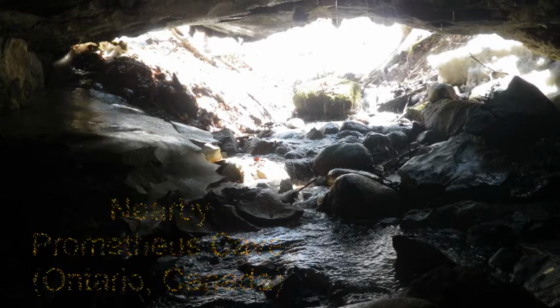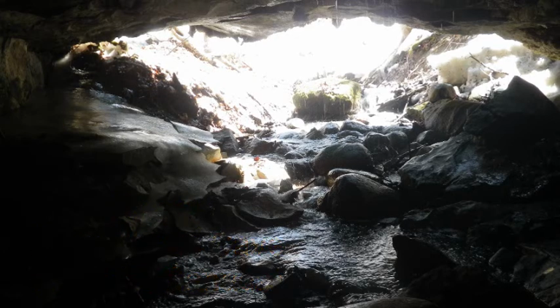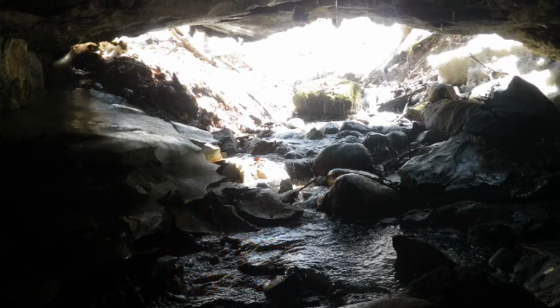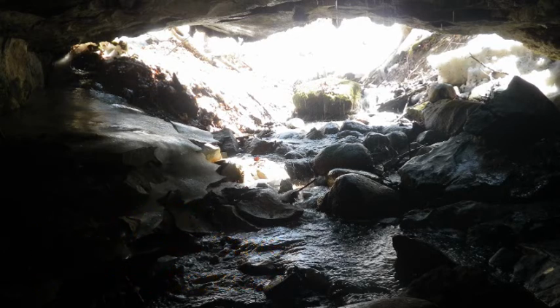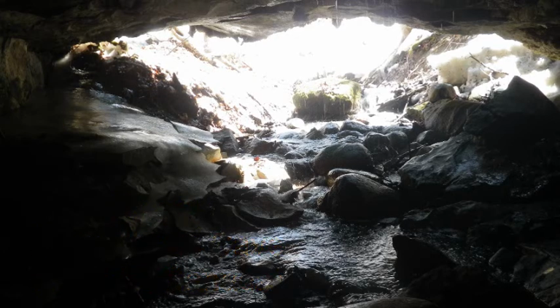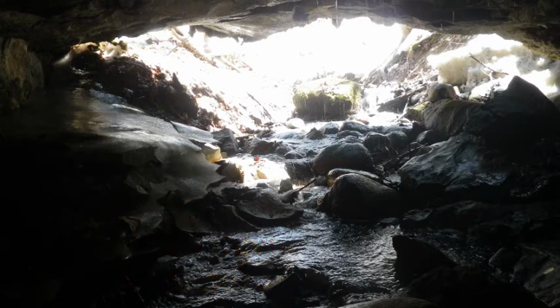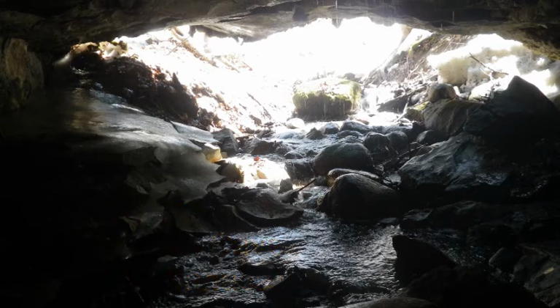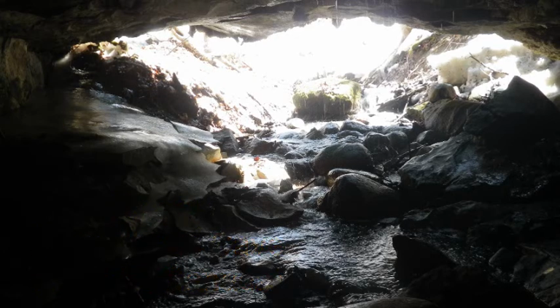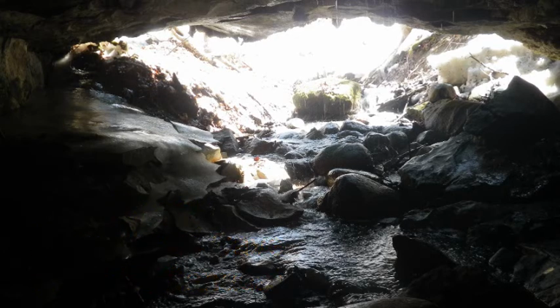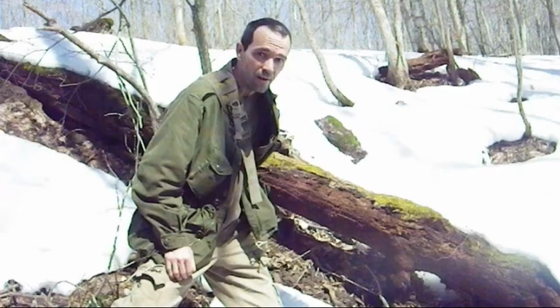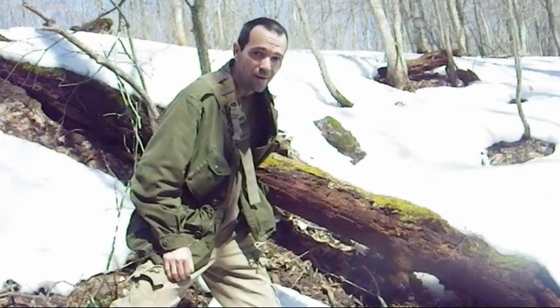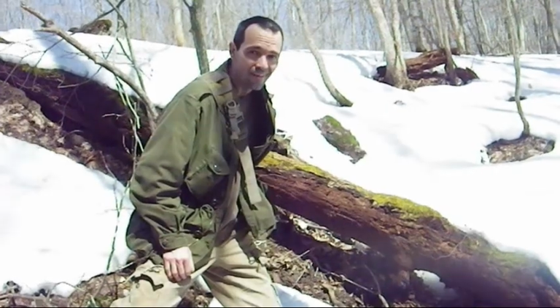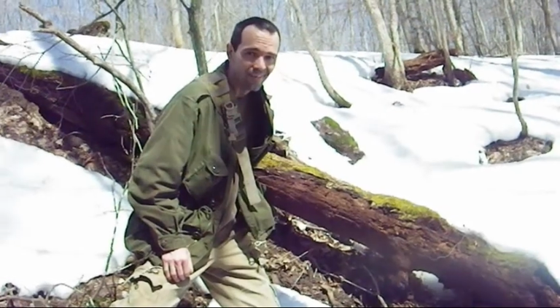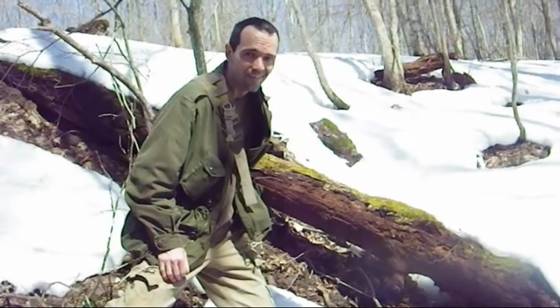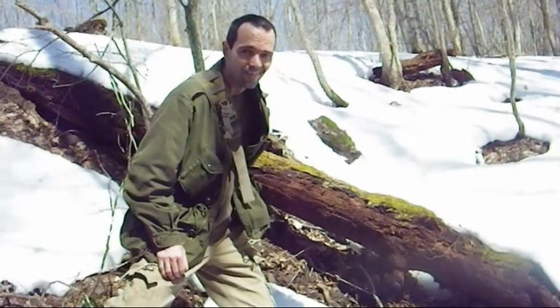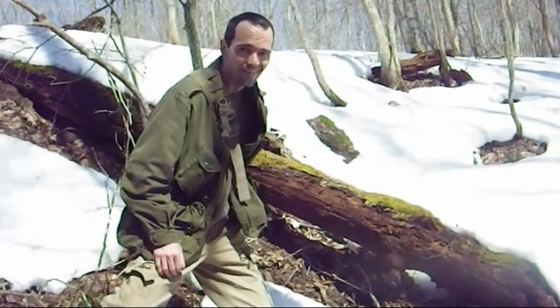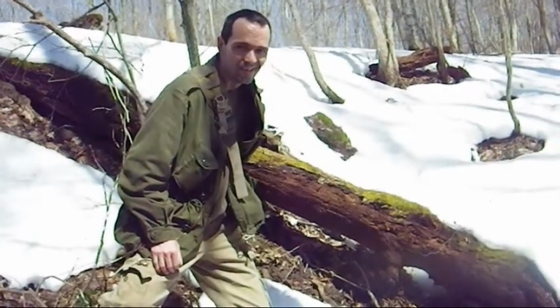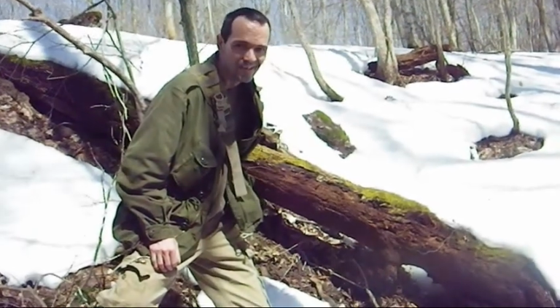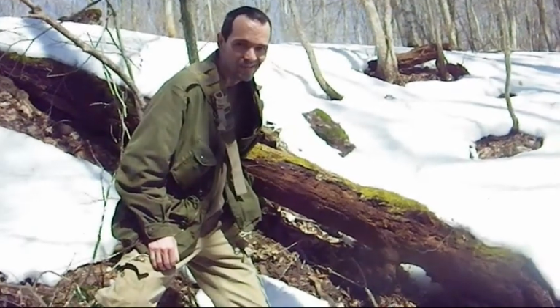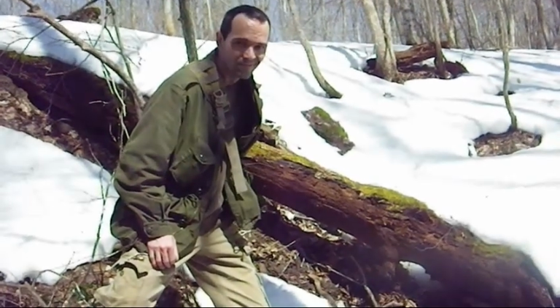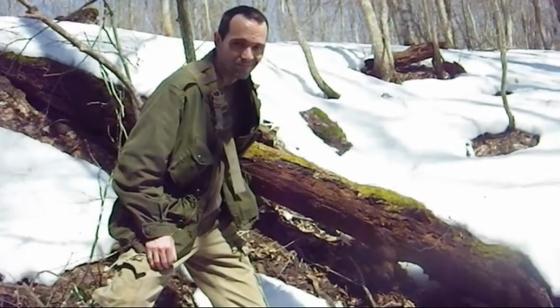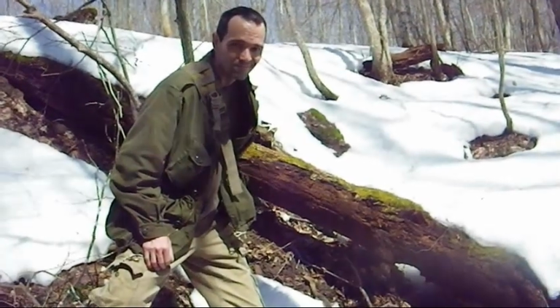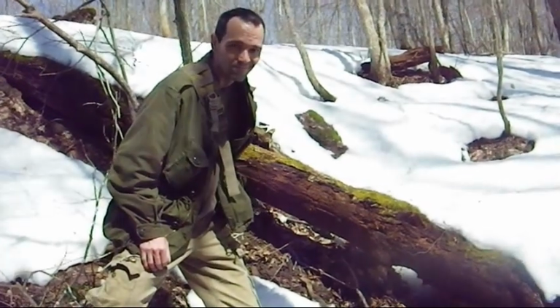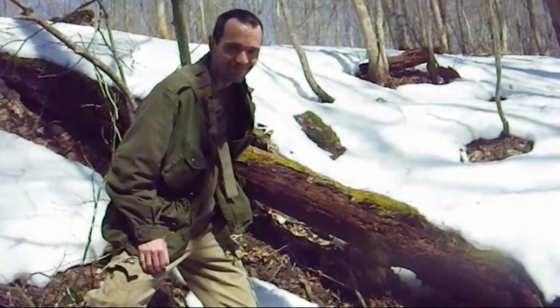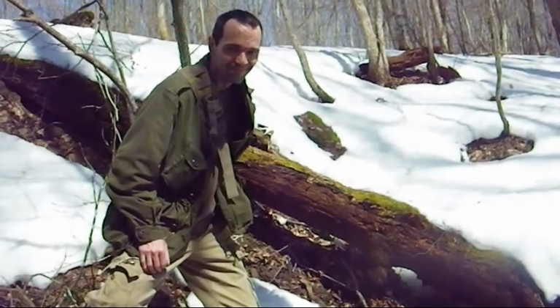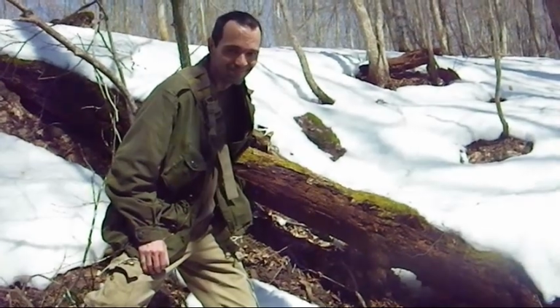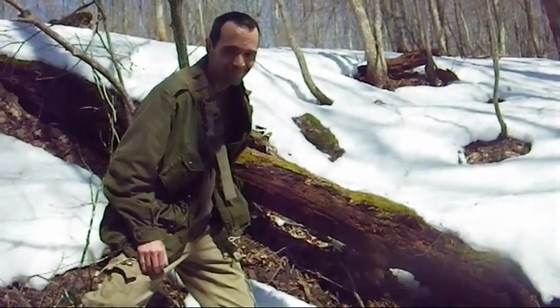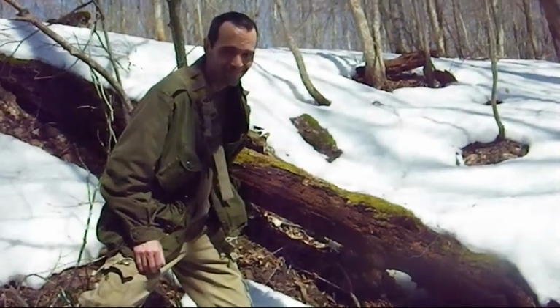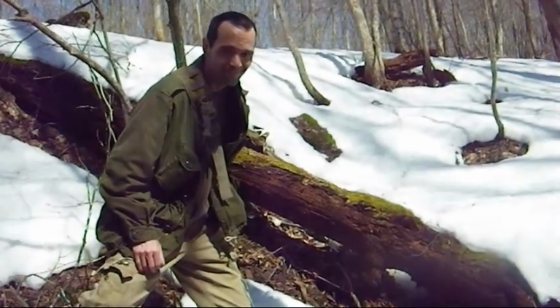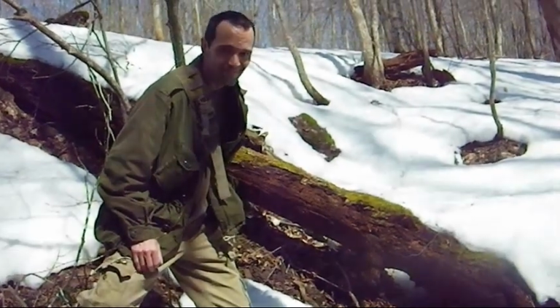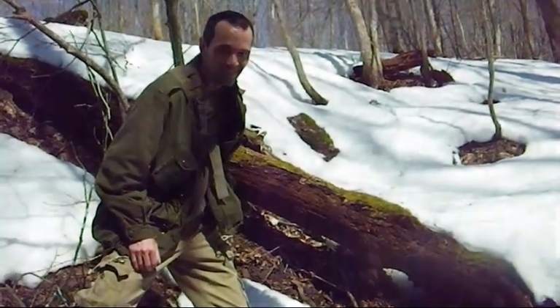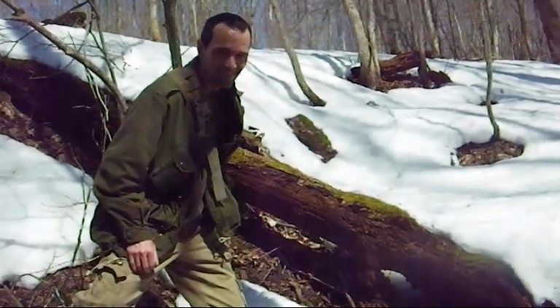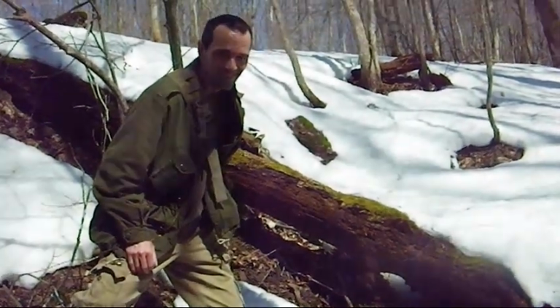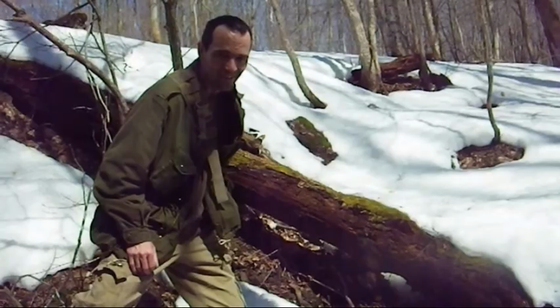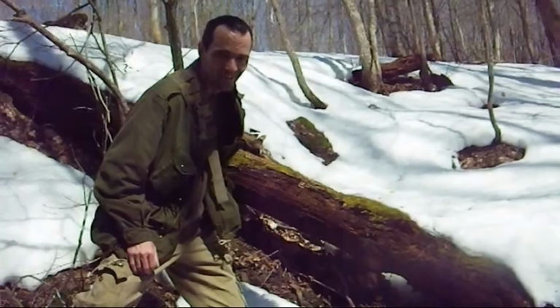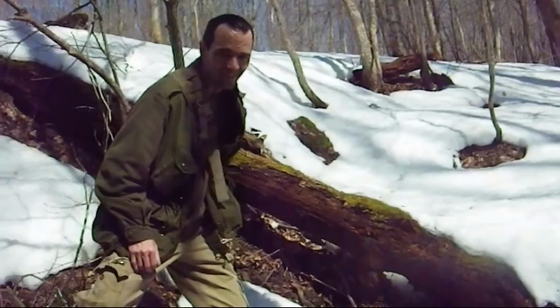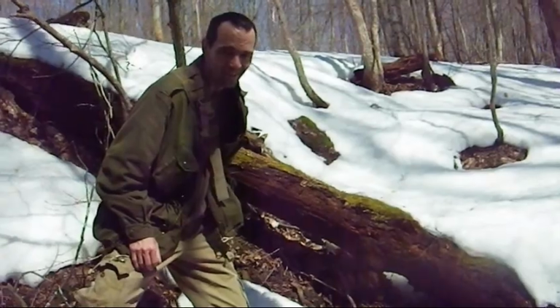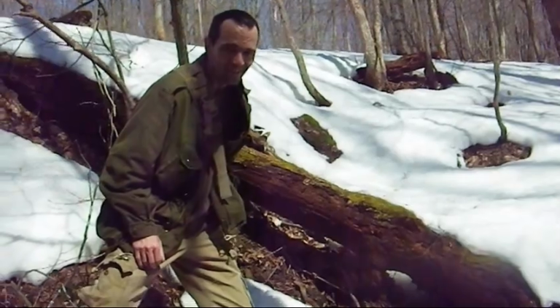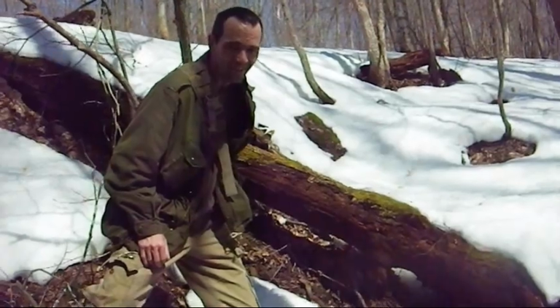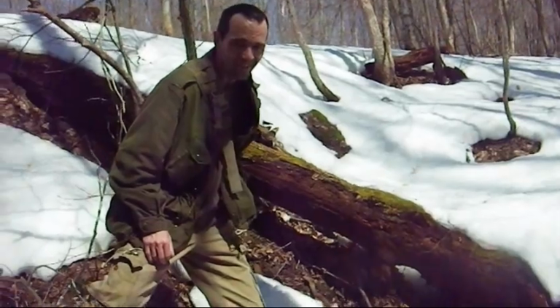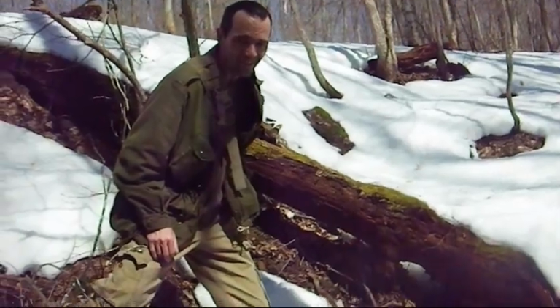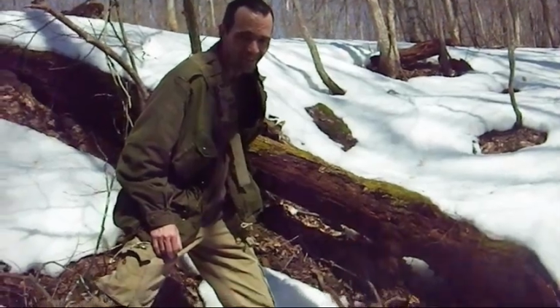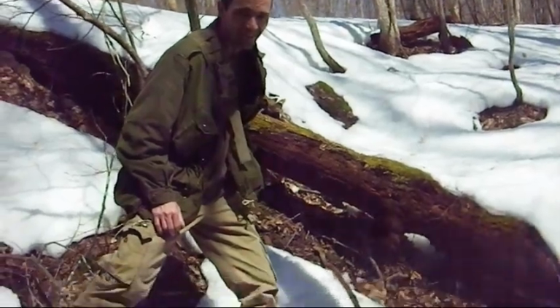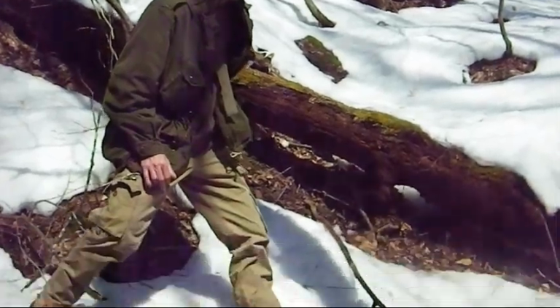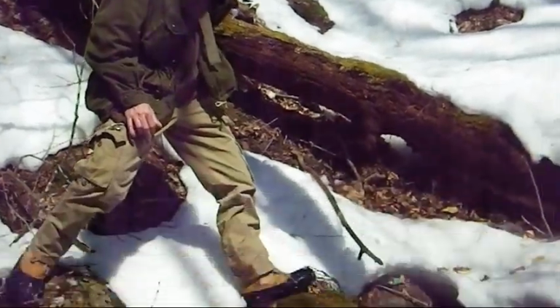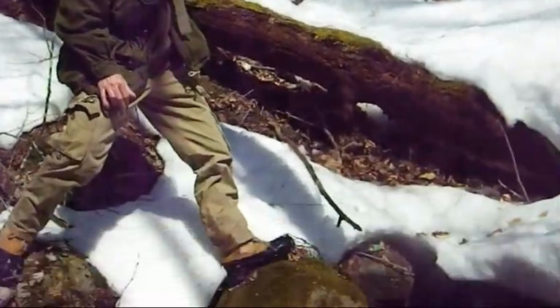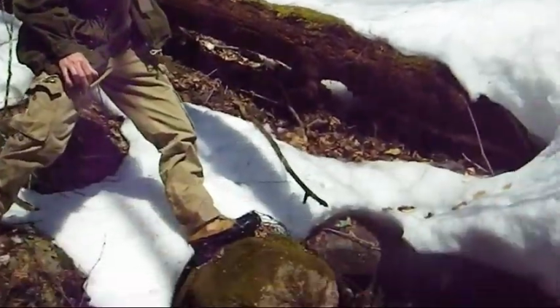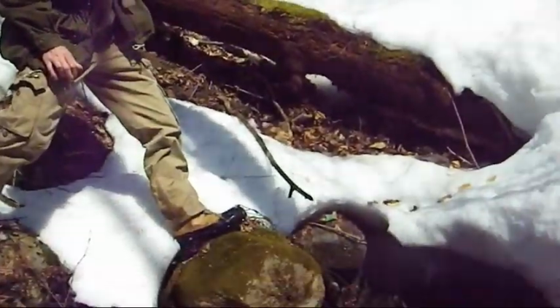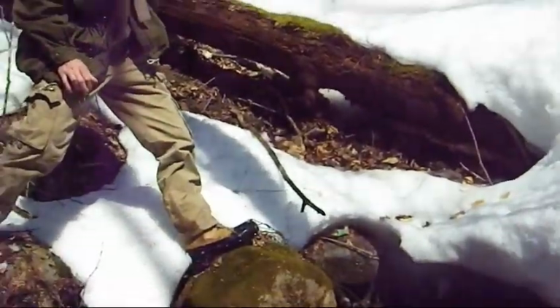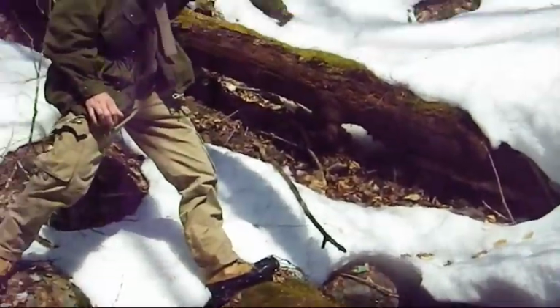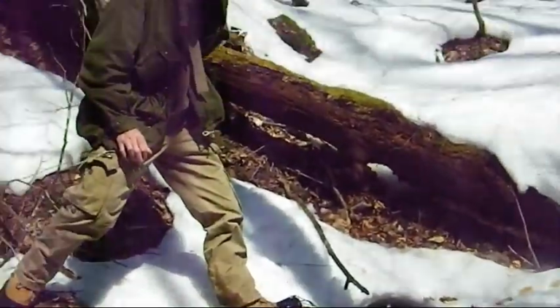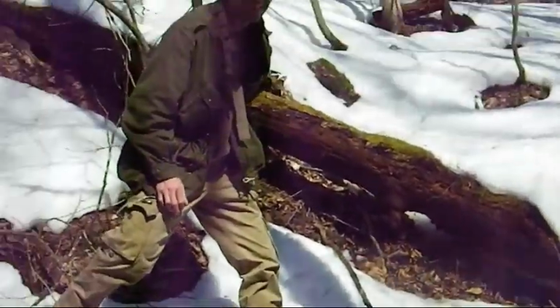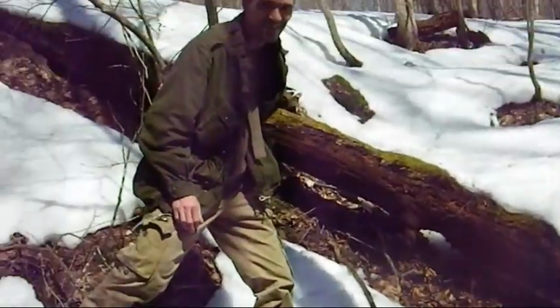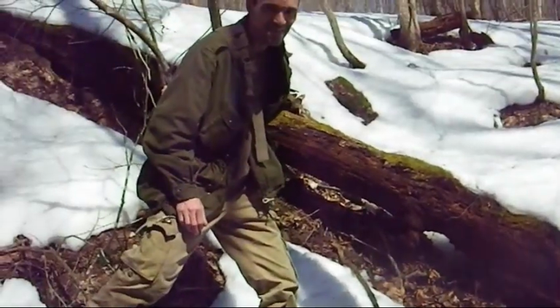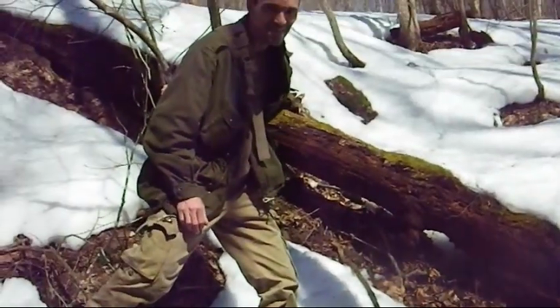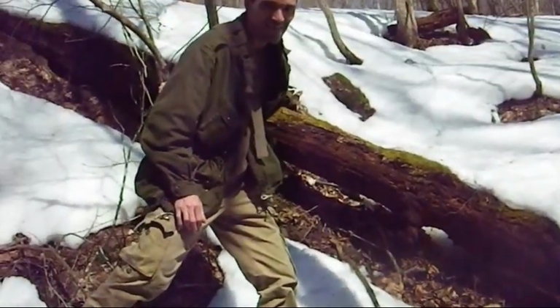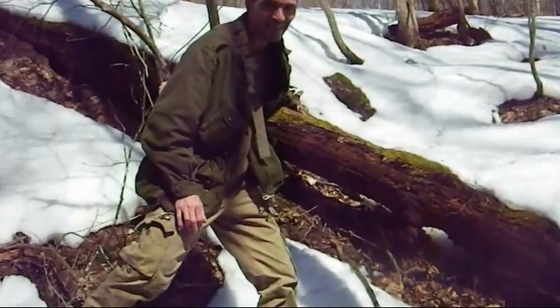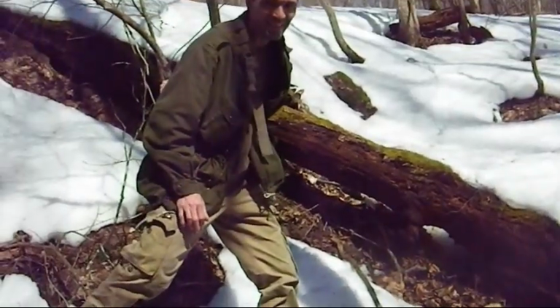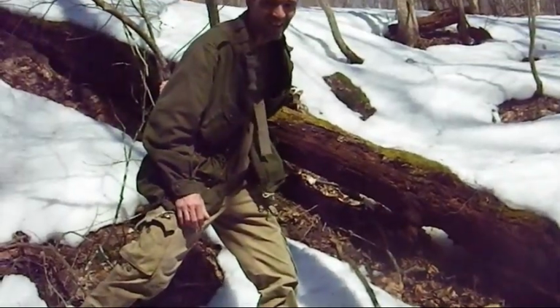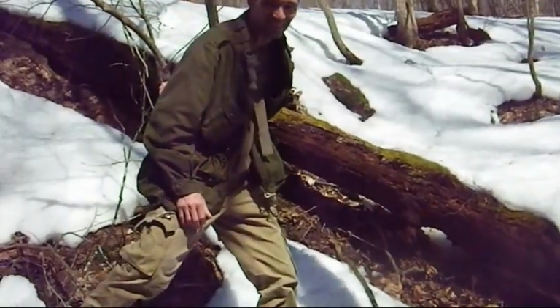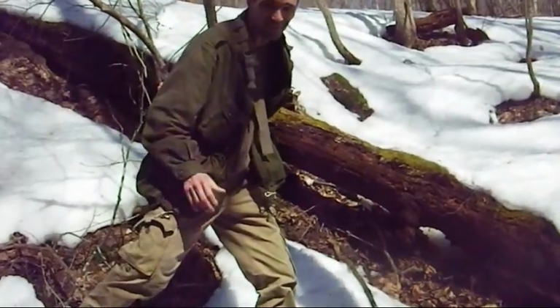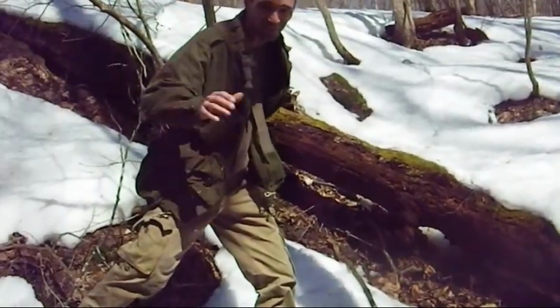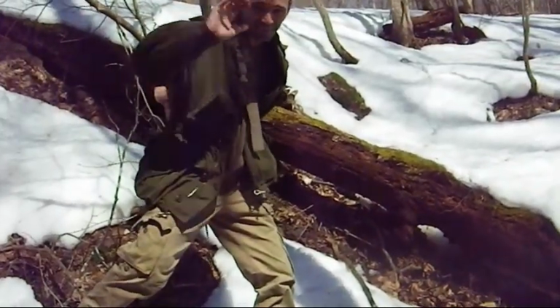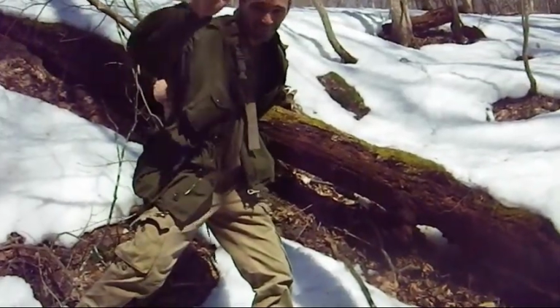This is Rob, Rubber Chicken of the site — Rubber Chicken, Cave Chicken. How's it going?